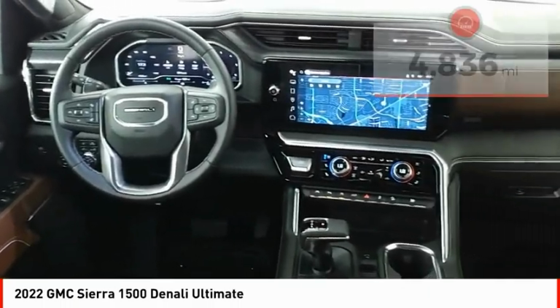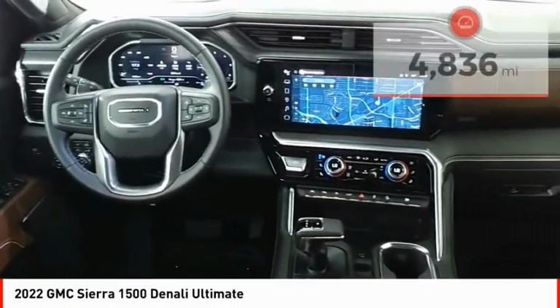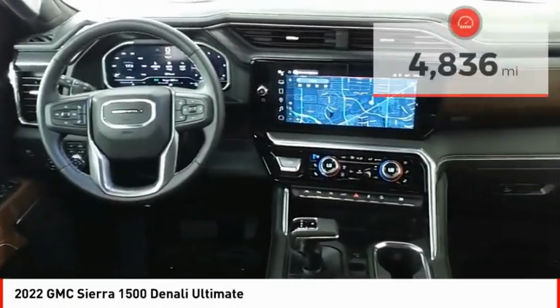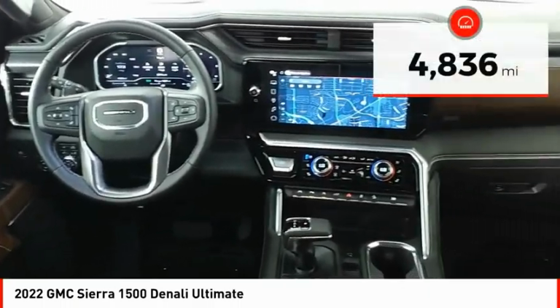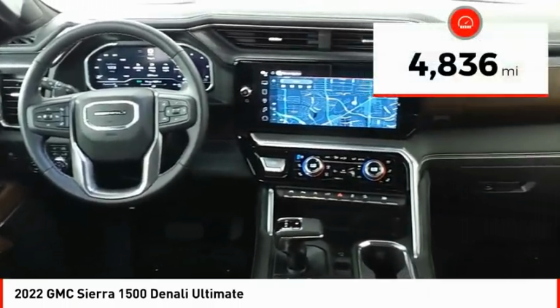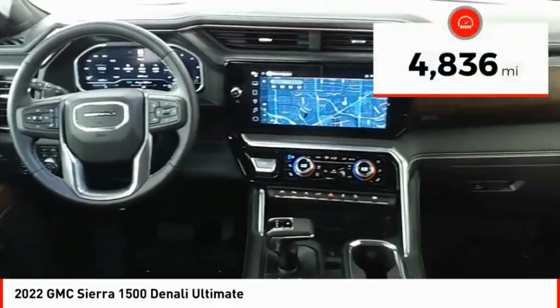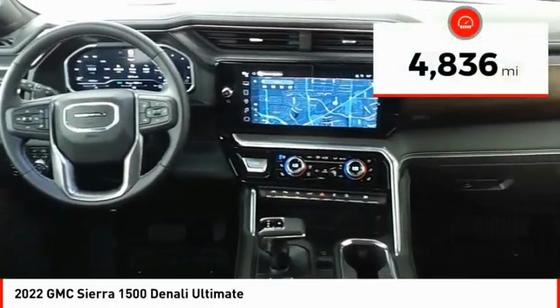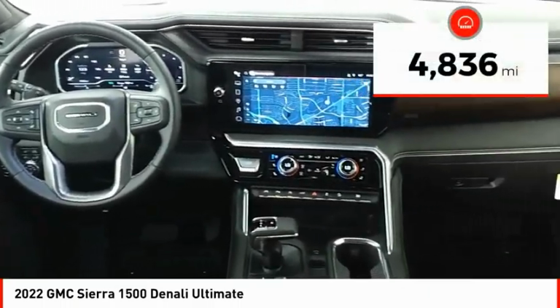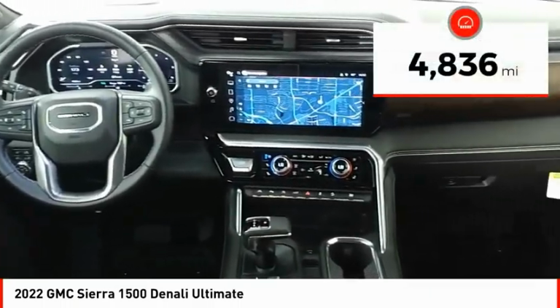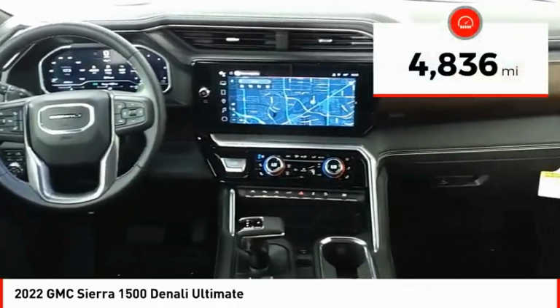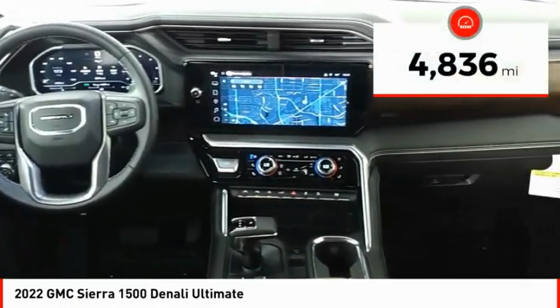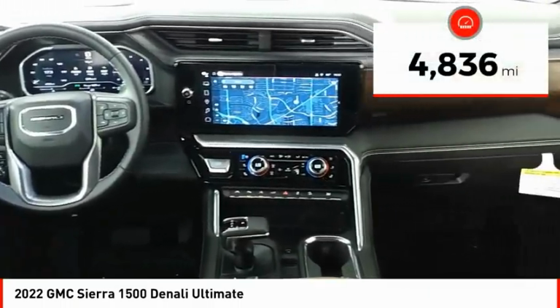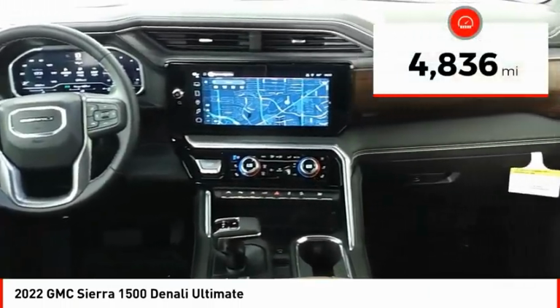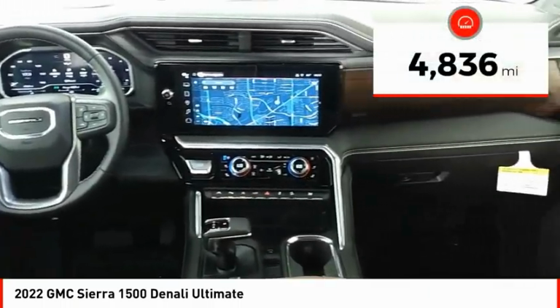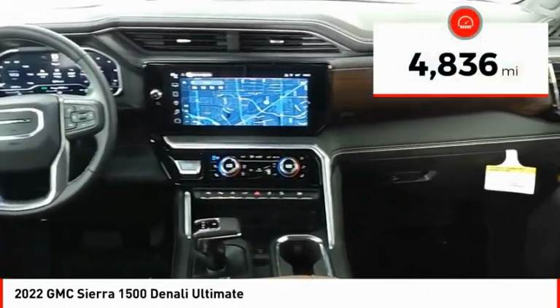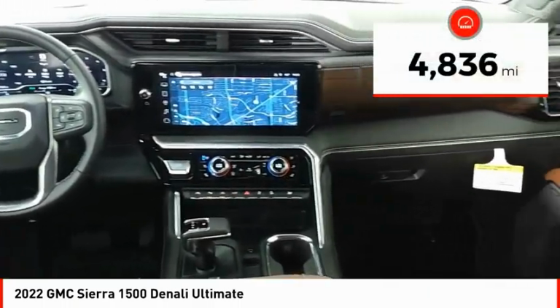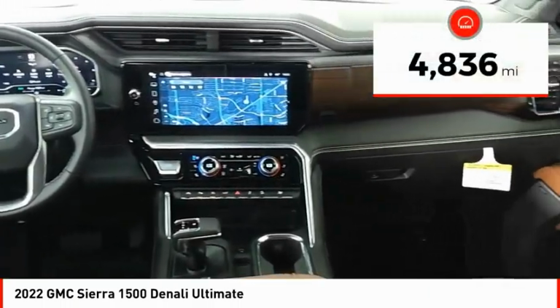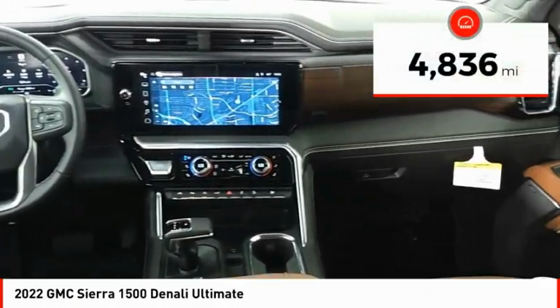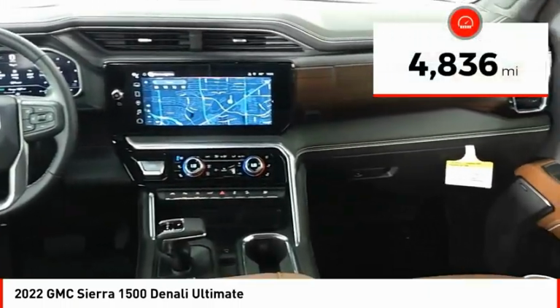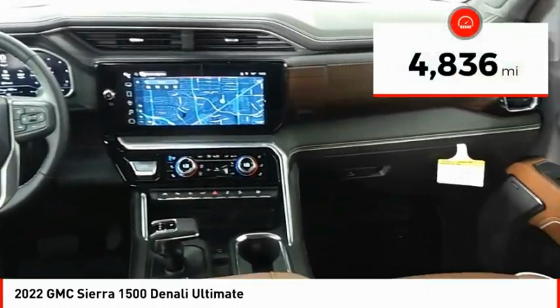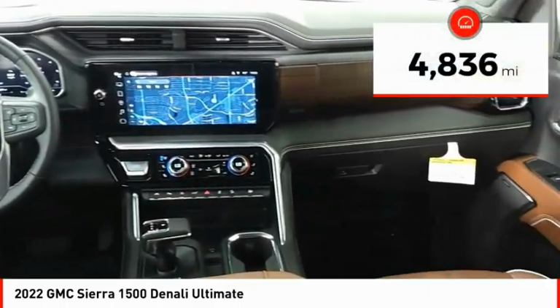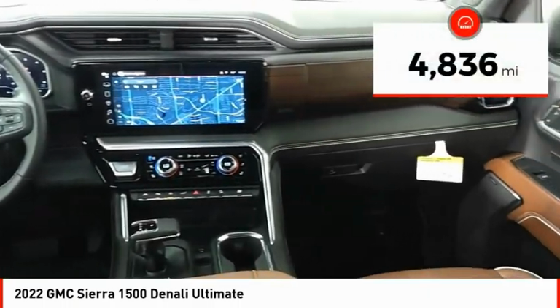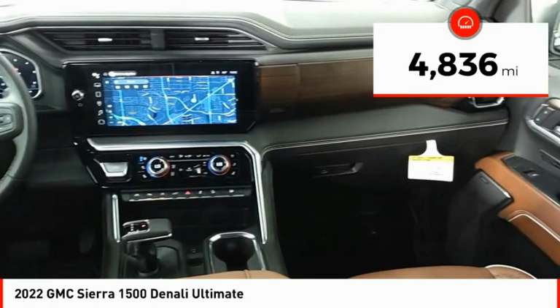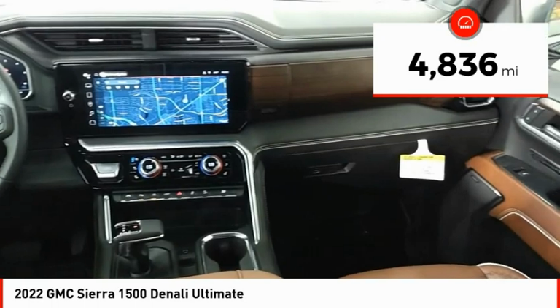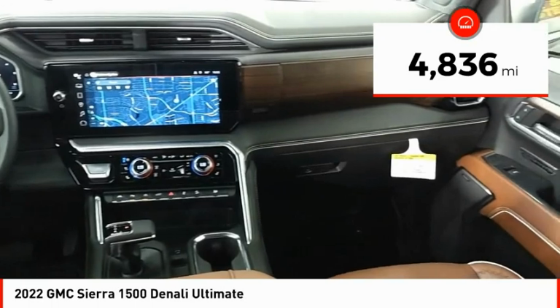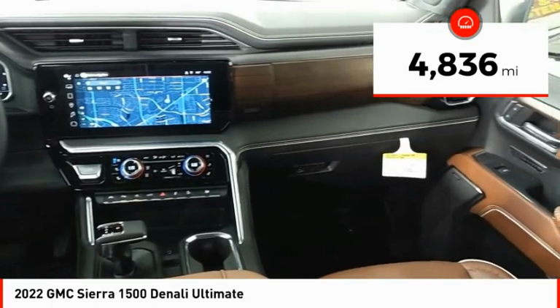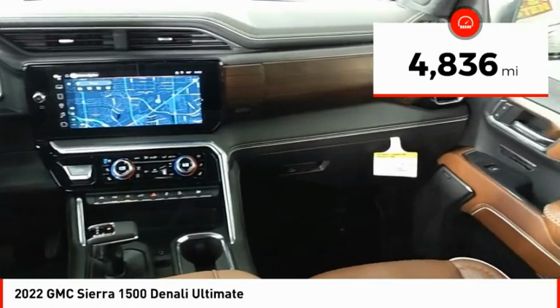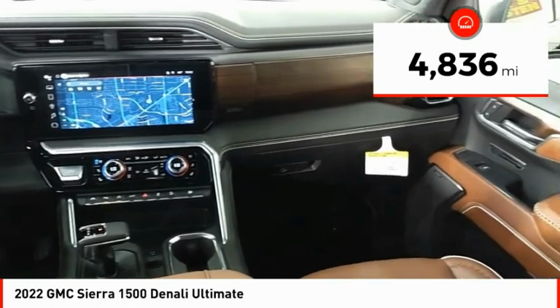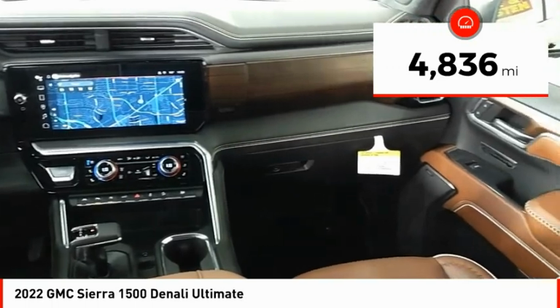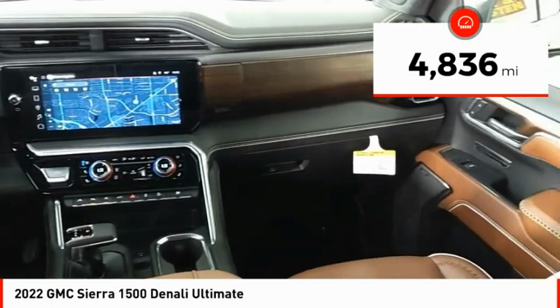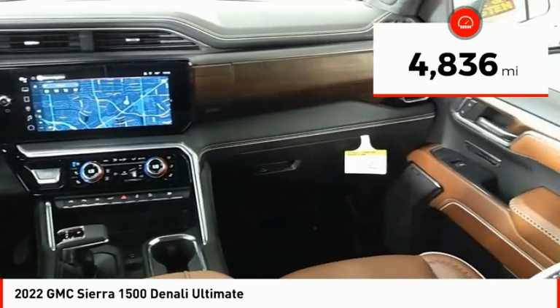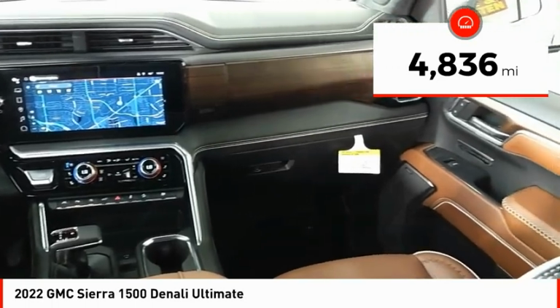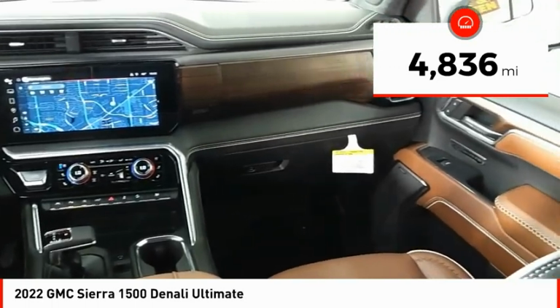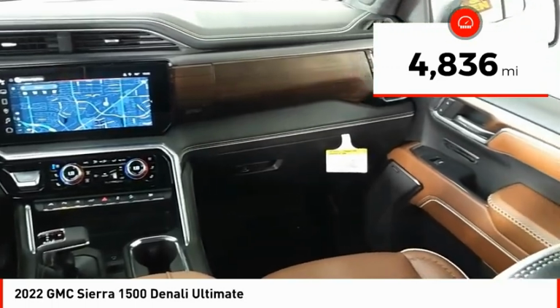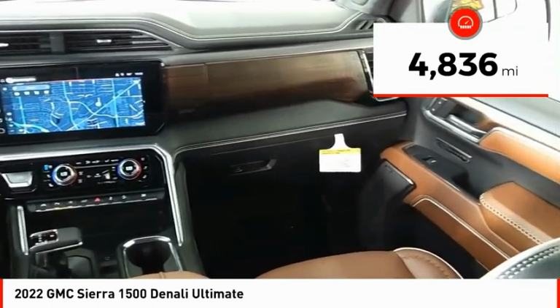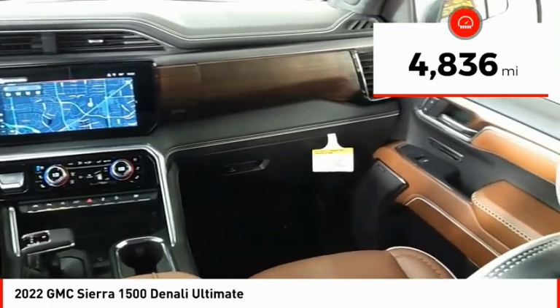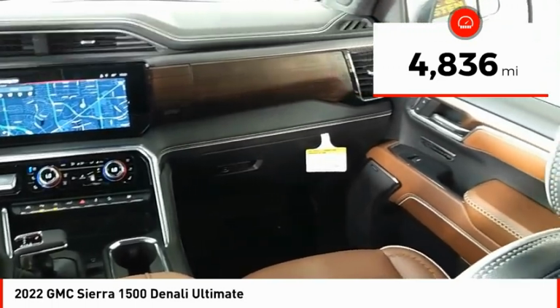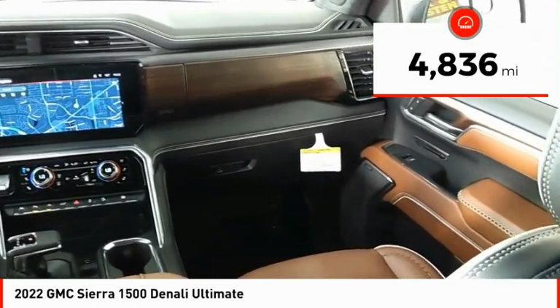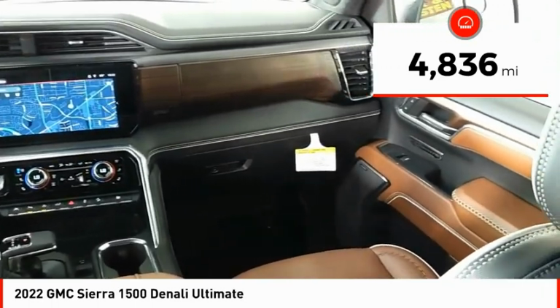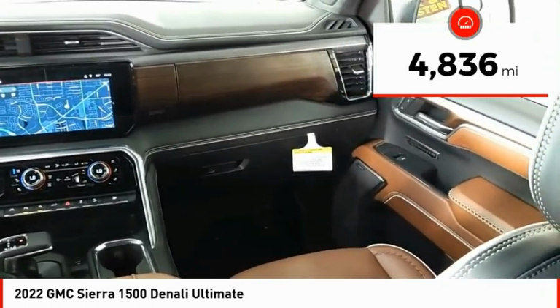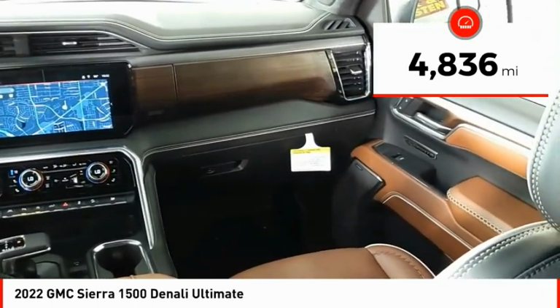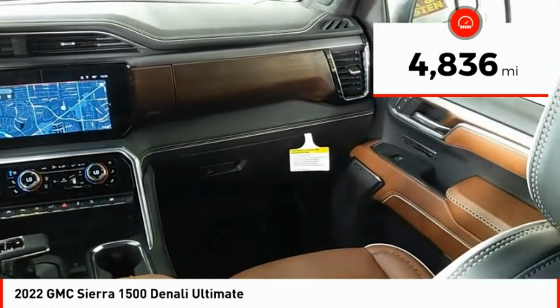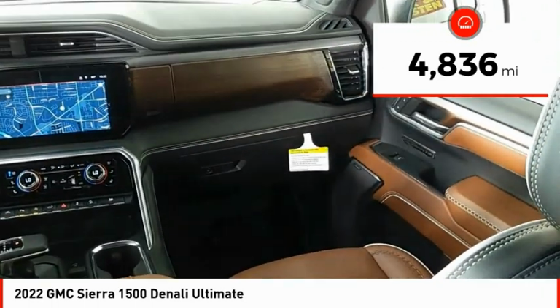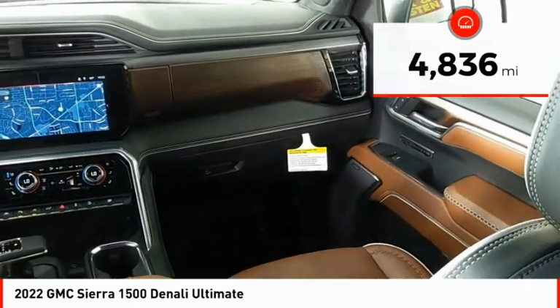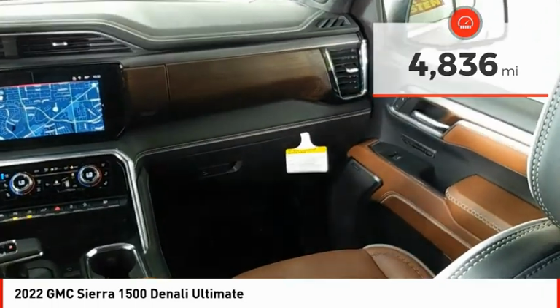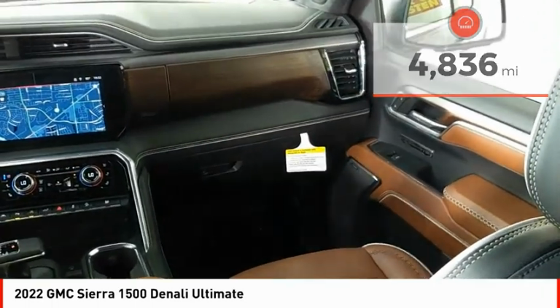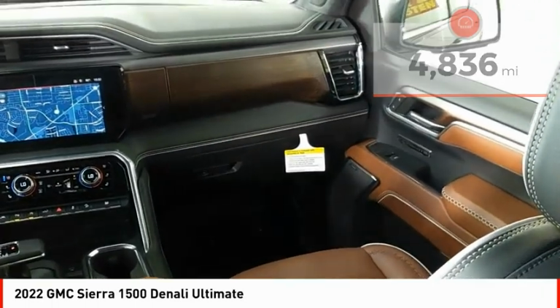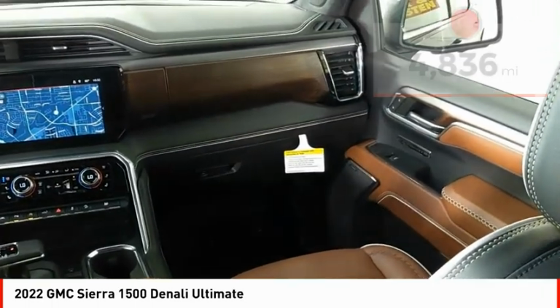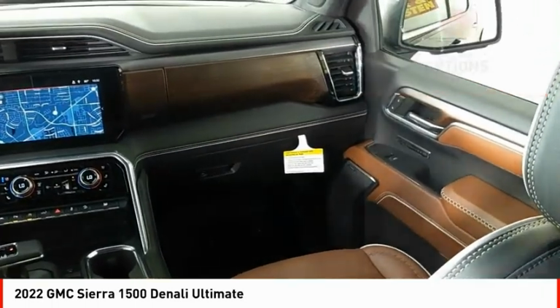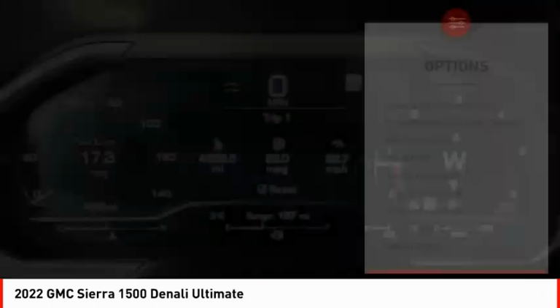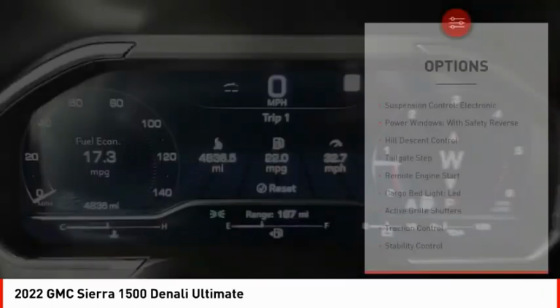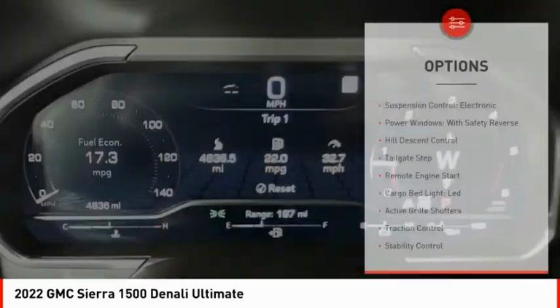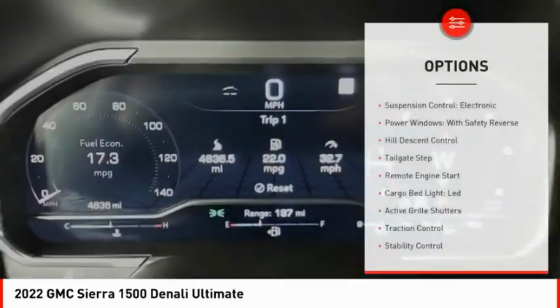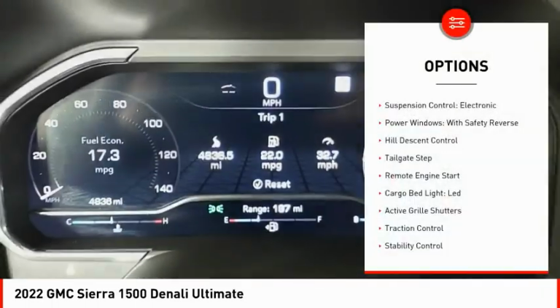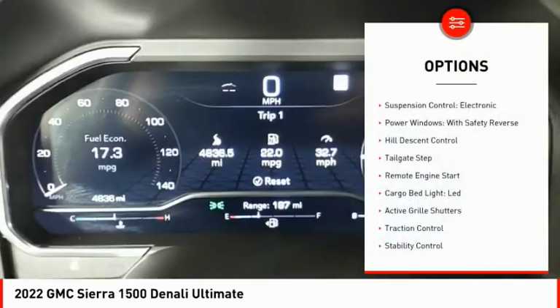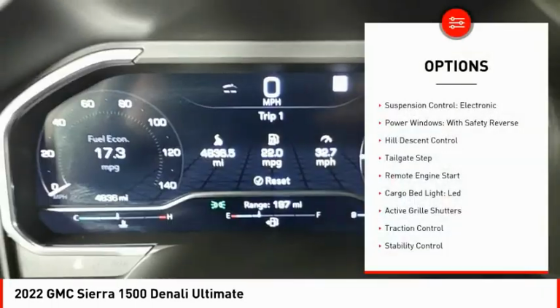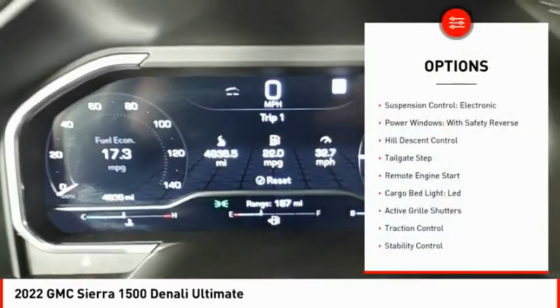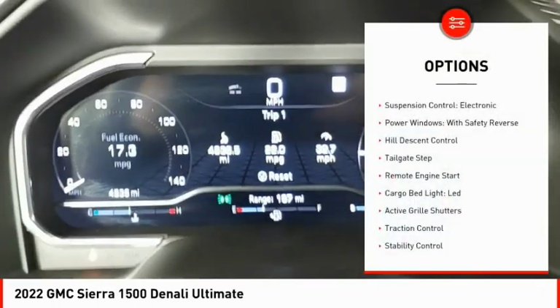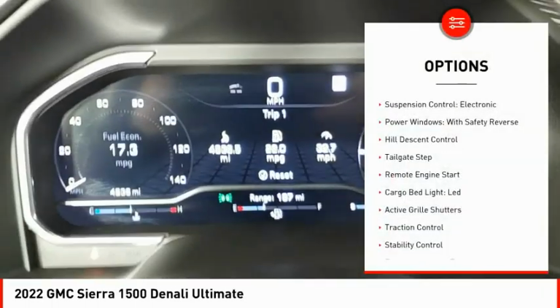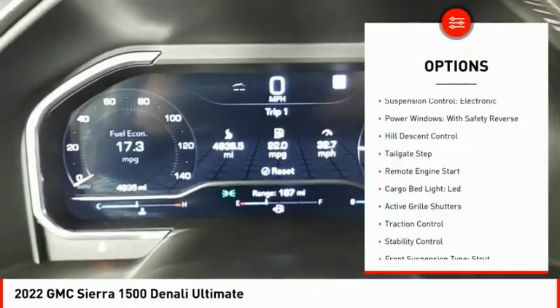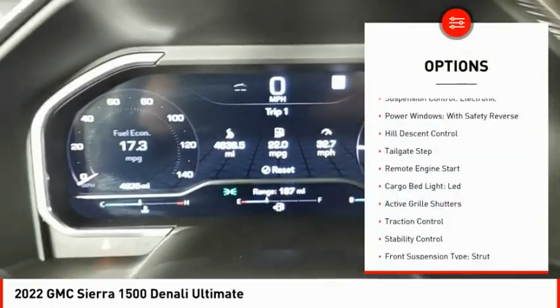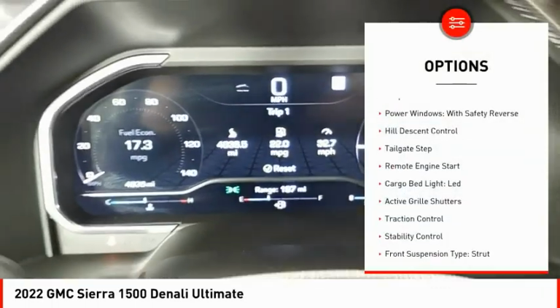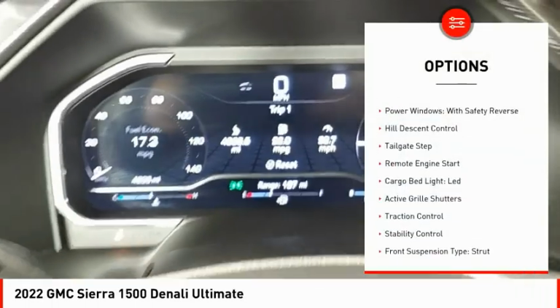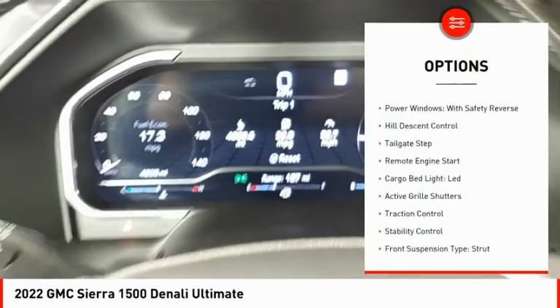This vehicle has less than 5,000 miles. Here are some of this vehicle's great options: suspension control, electronic.